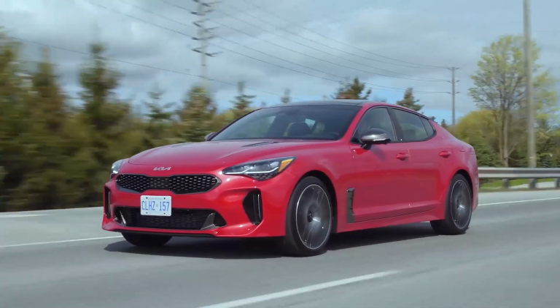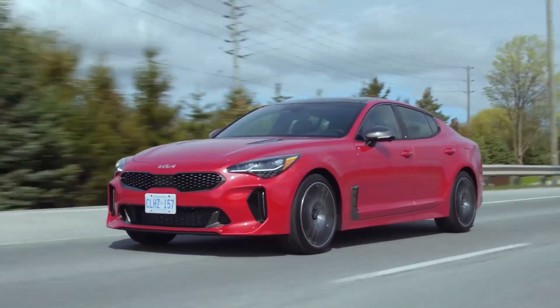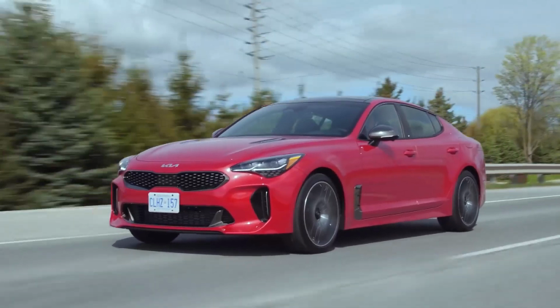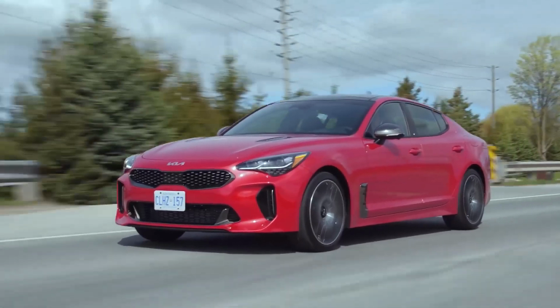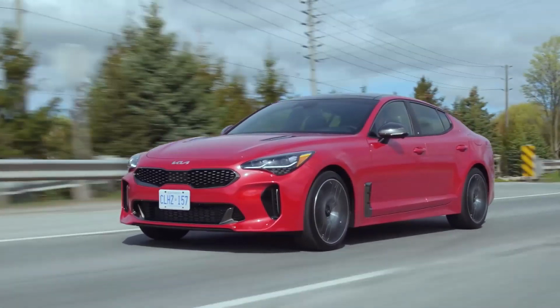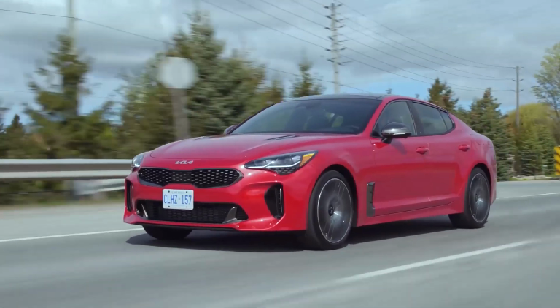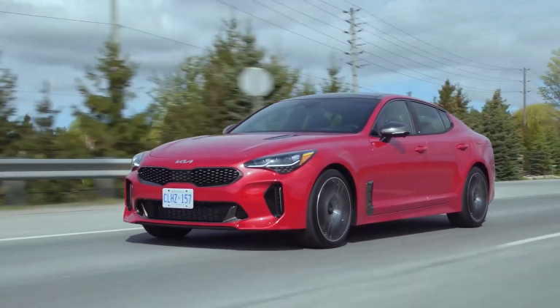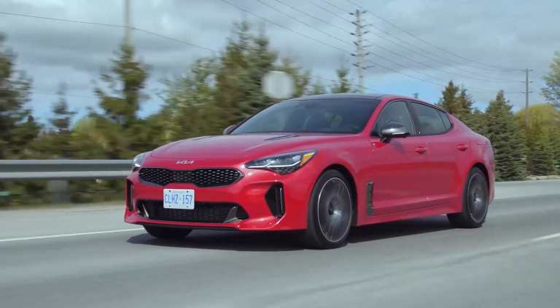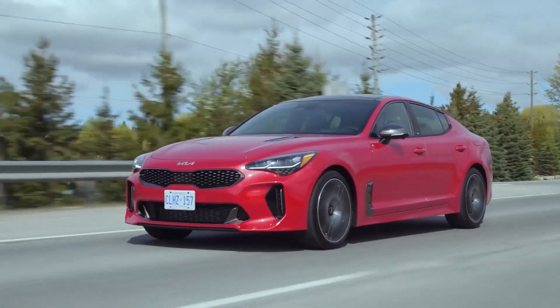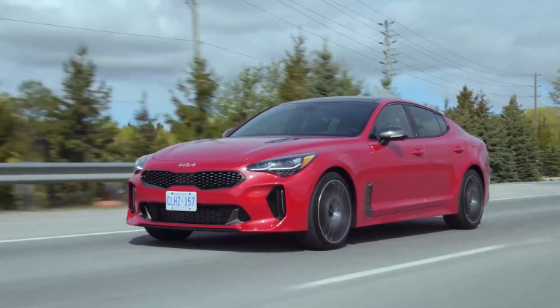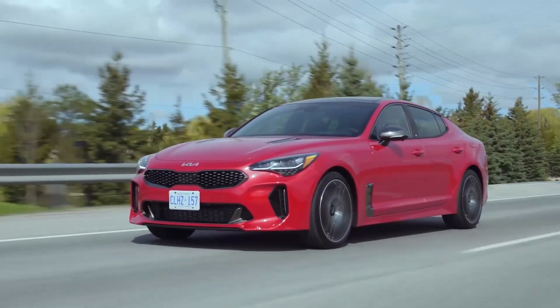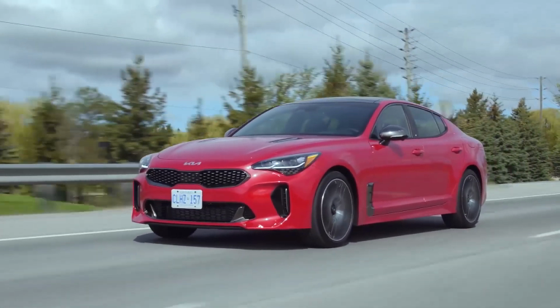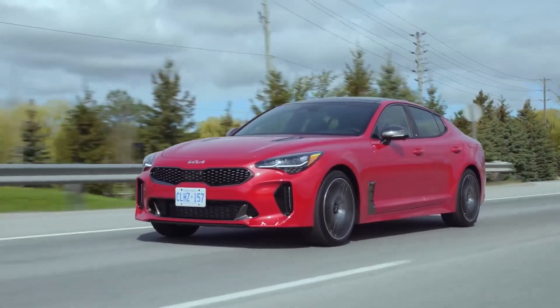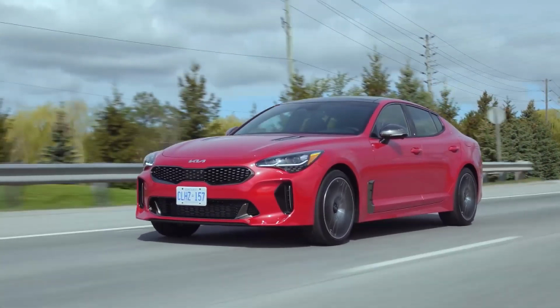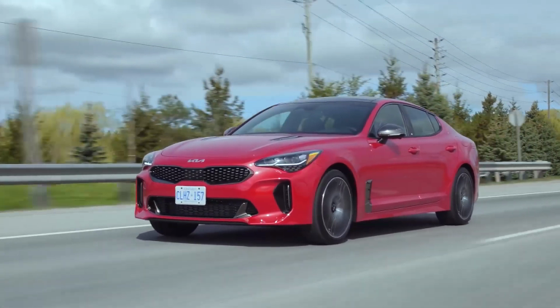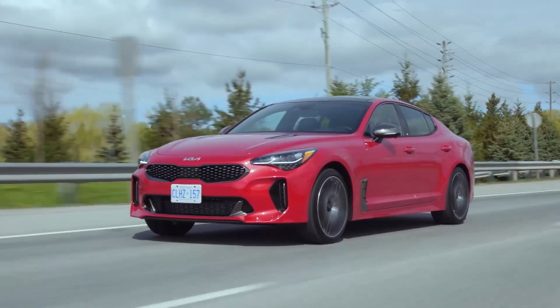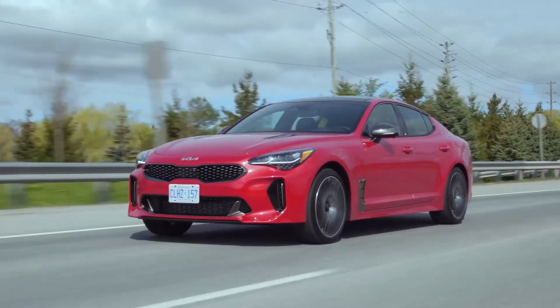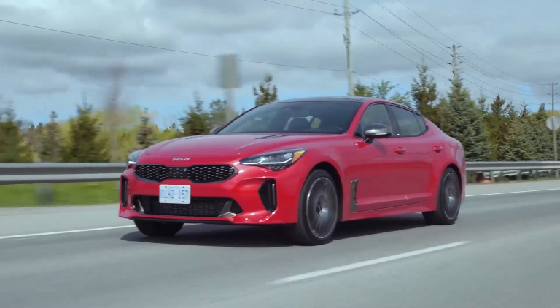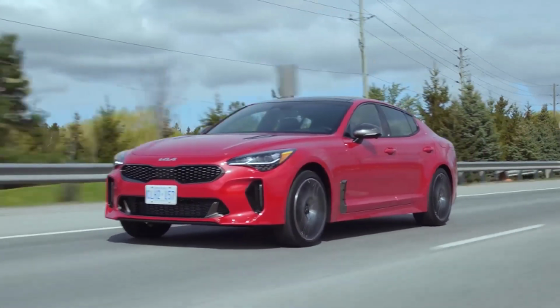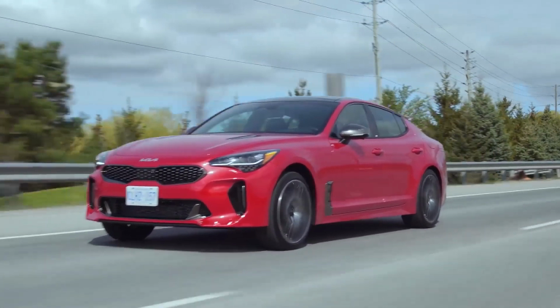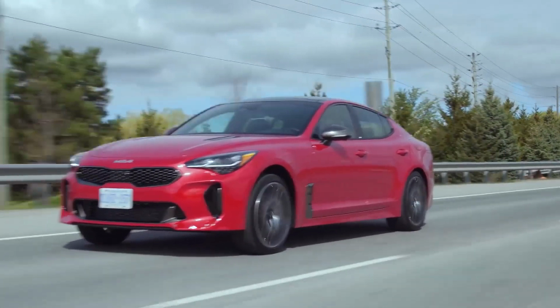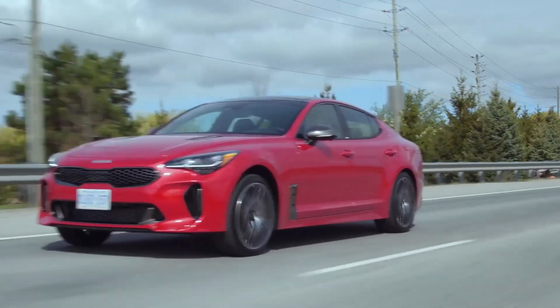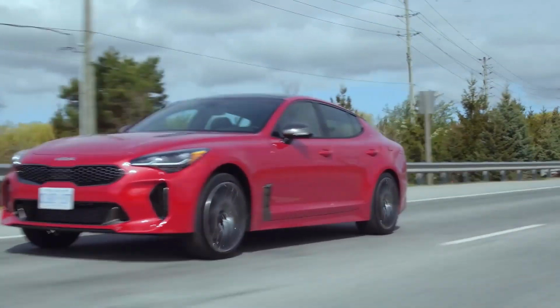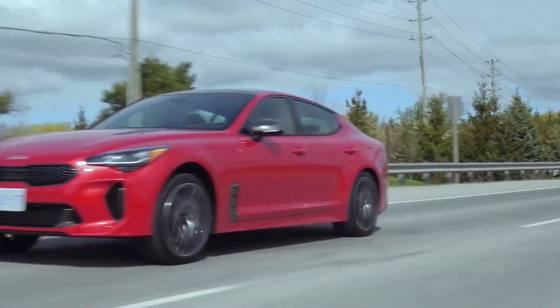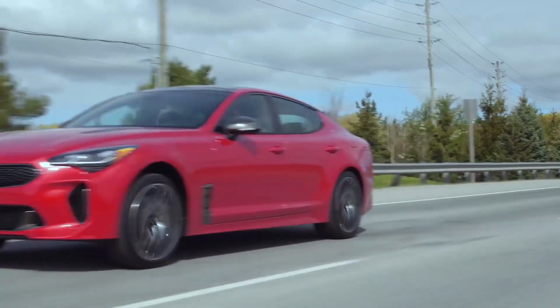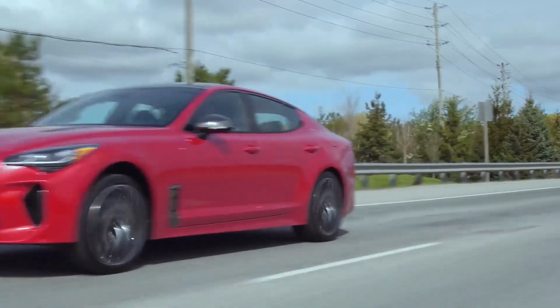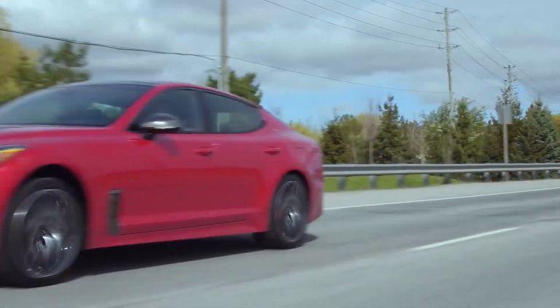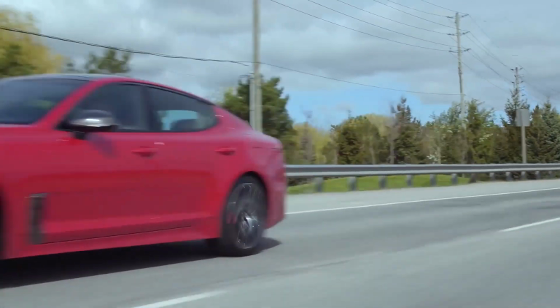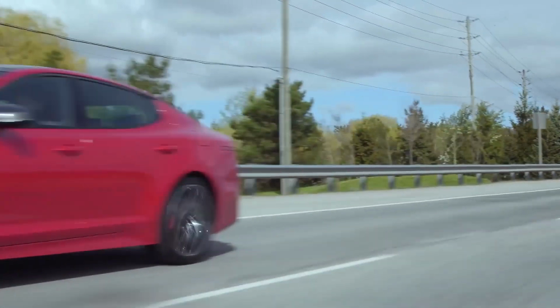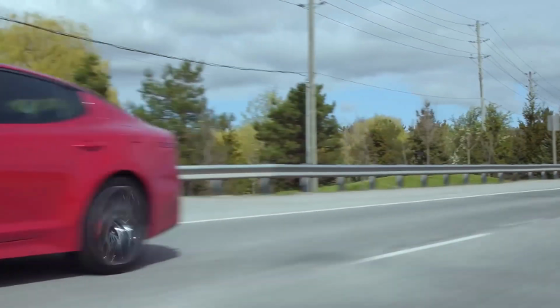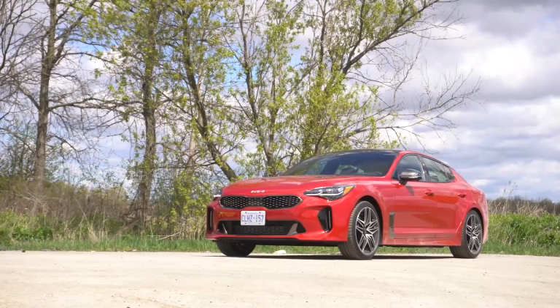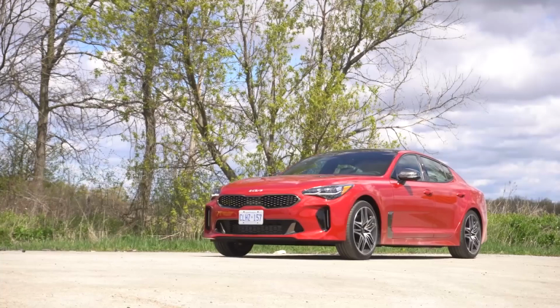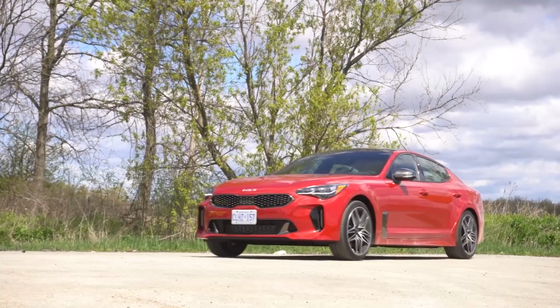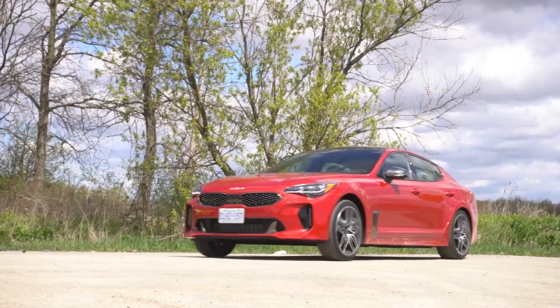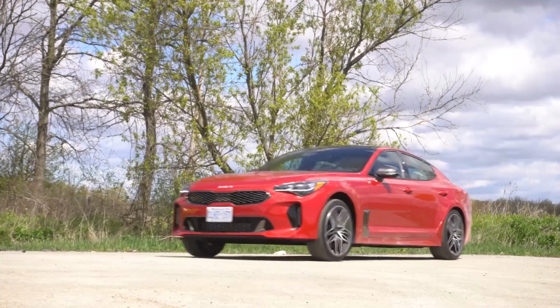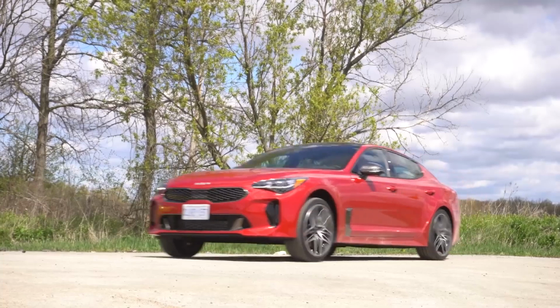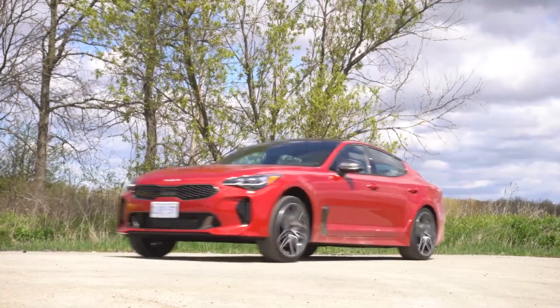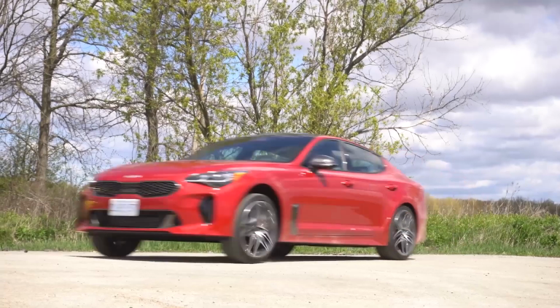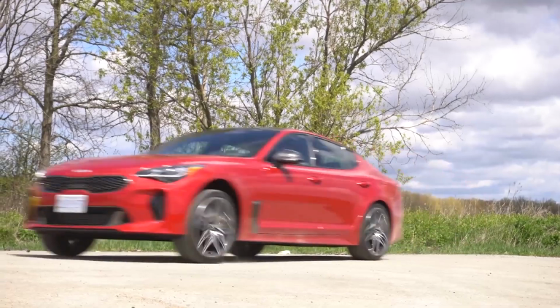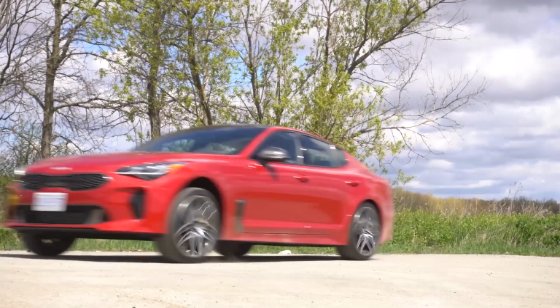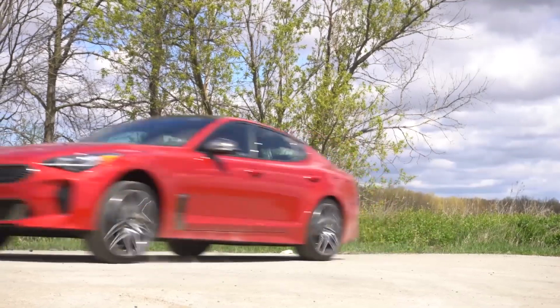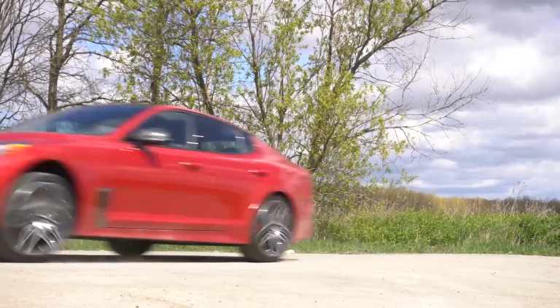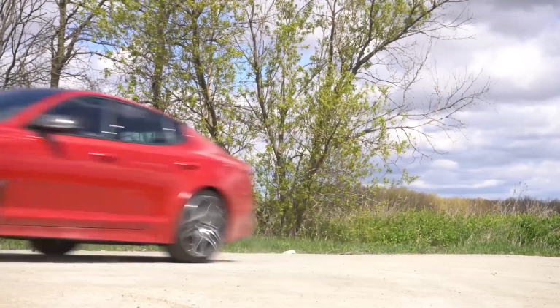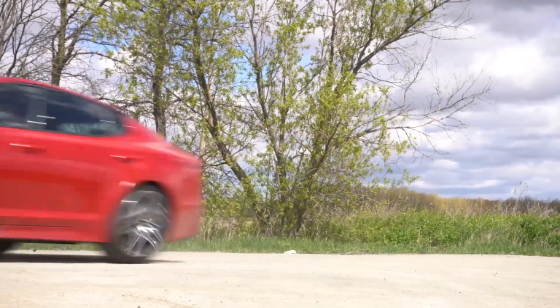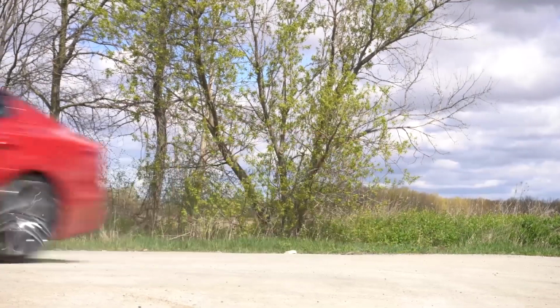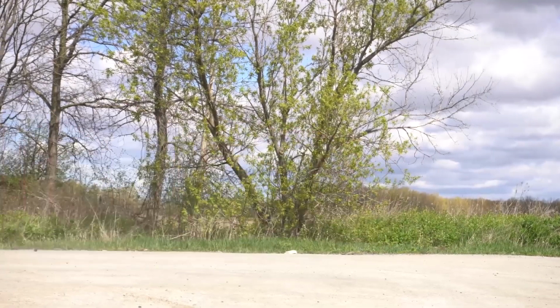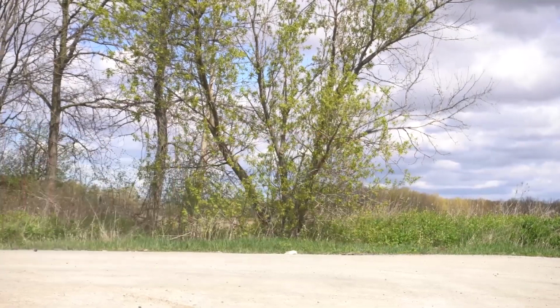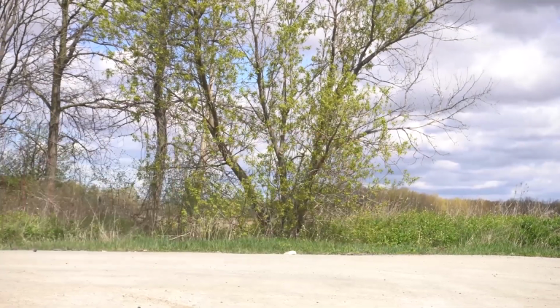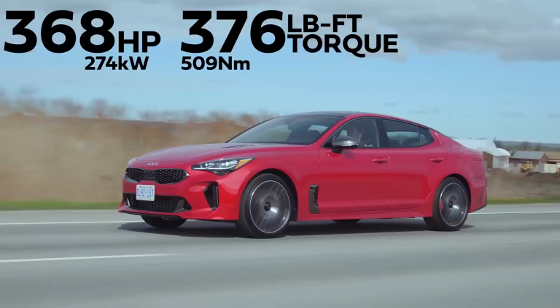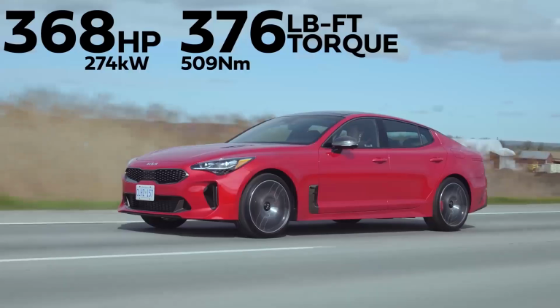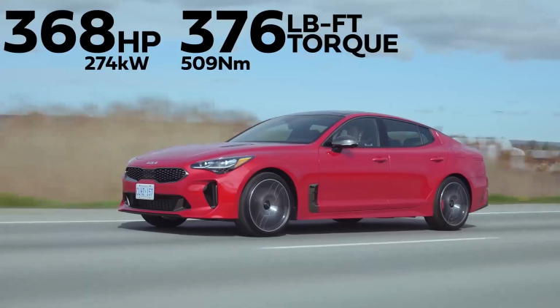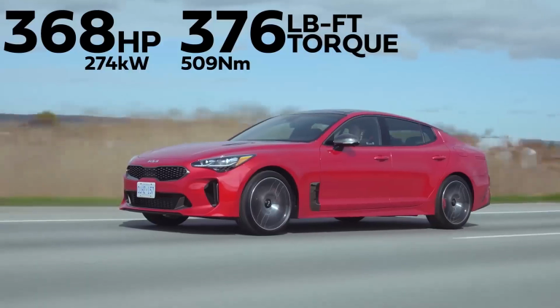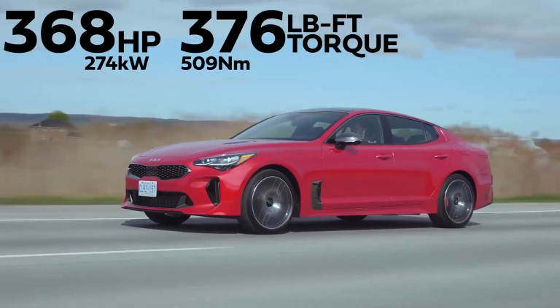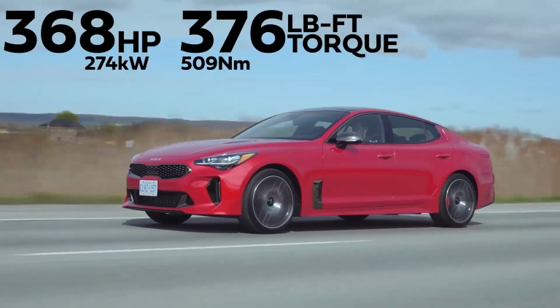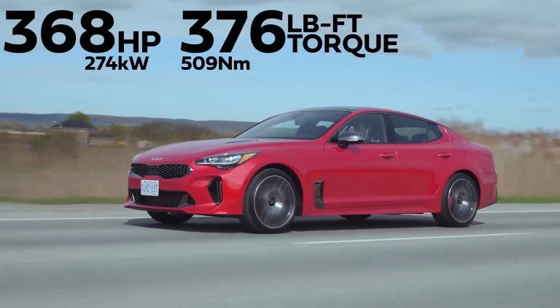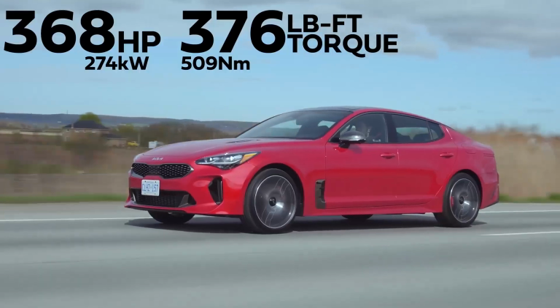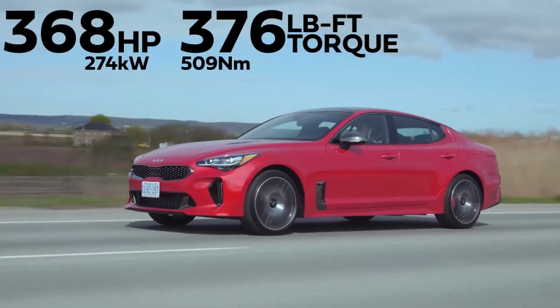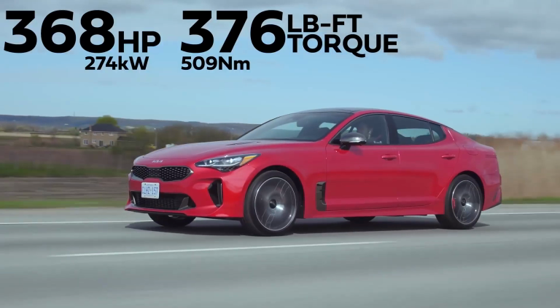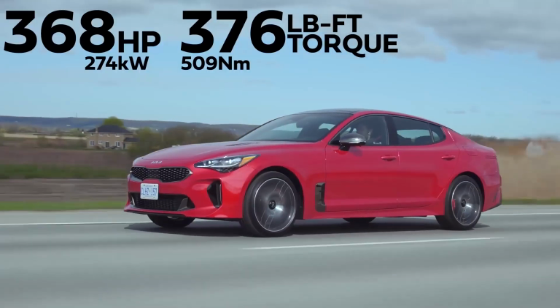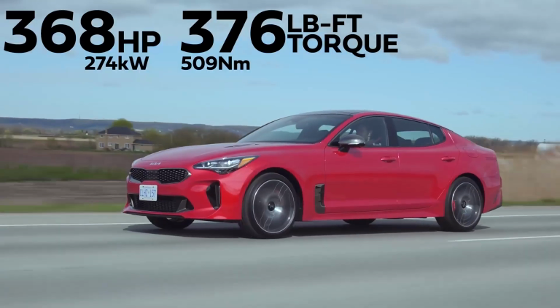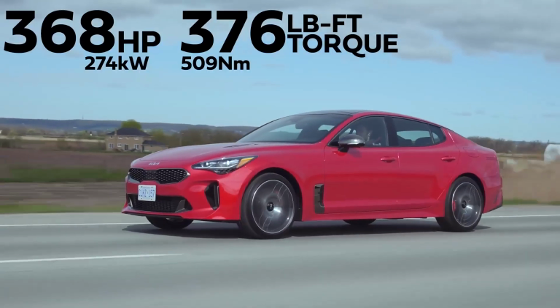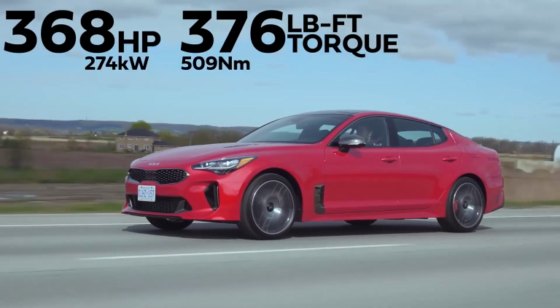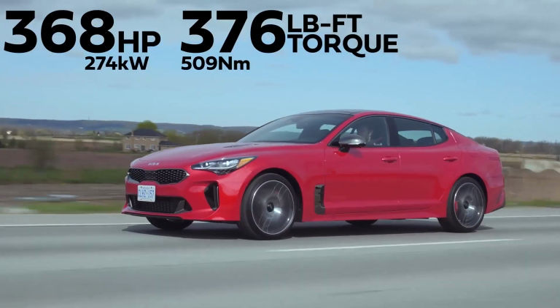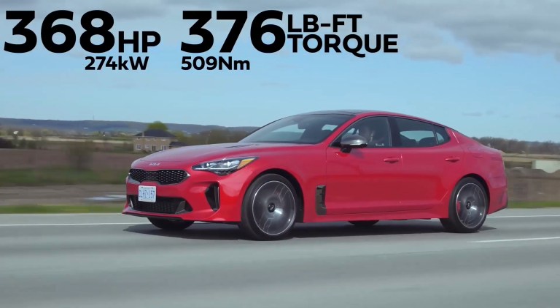It features a long hood, a short rear end, and a muscular stance that is reminiscent of some of the most iconic muscle cars of the past.